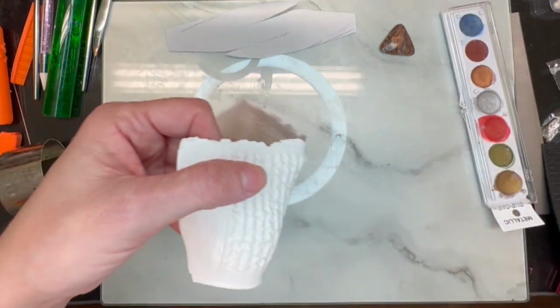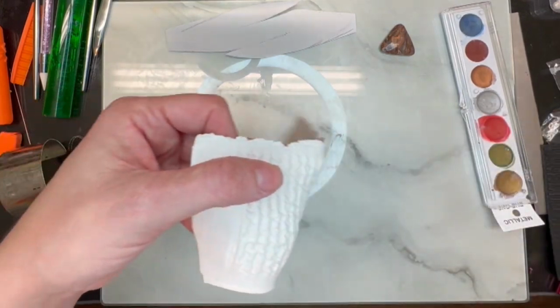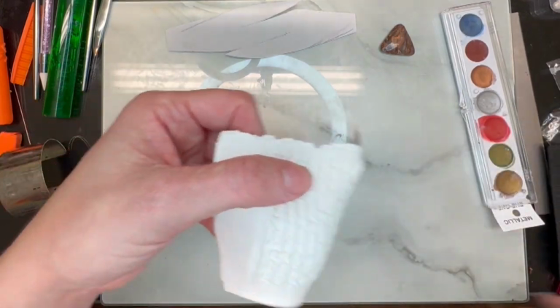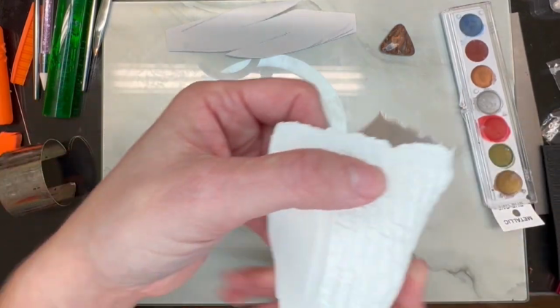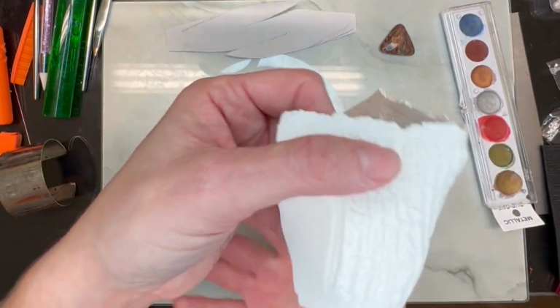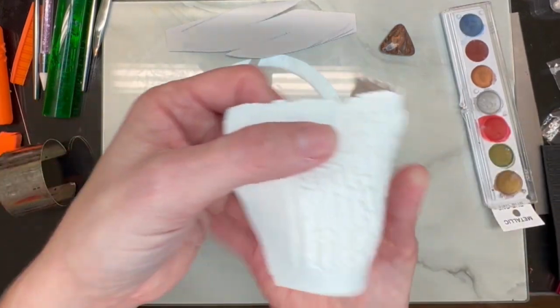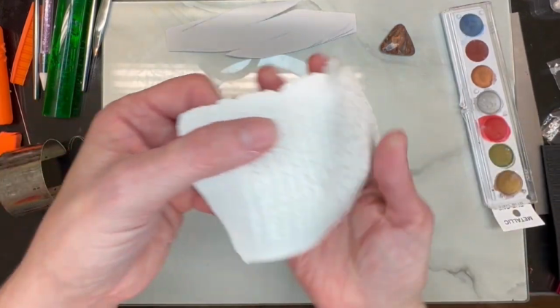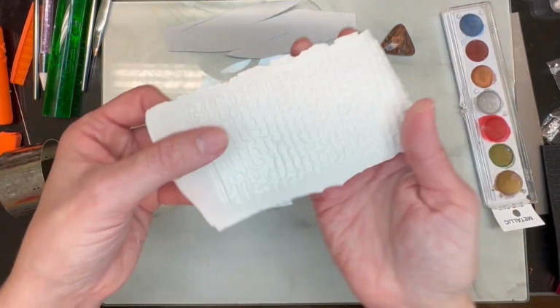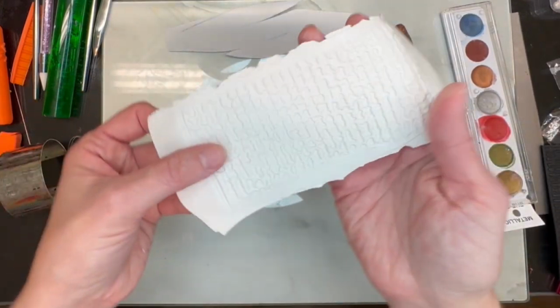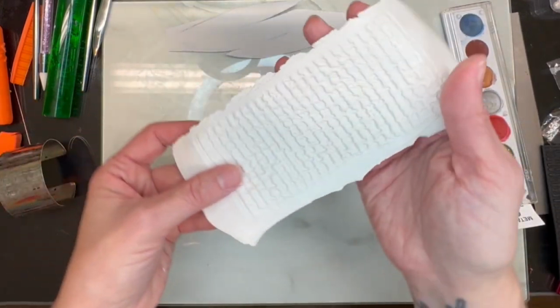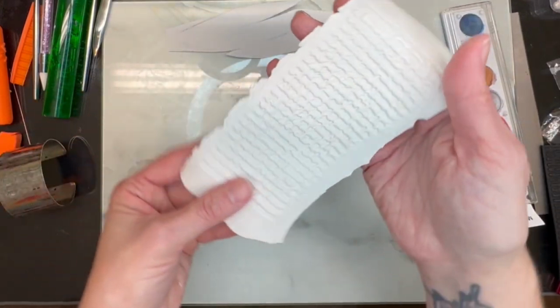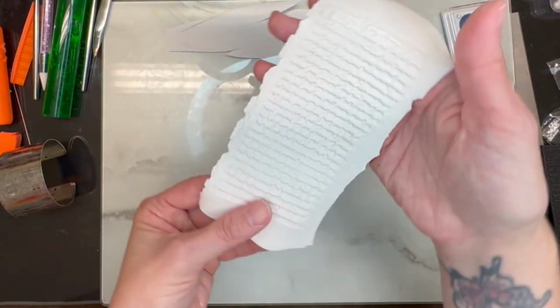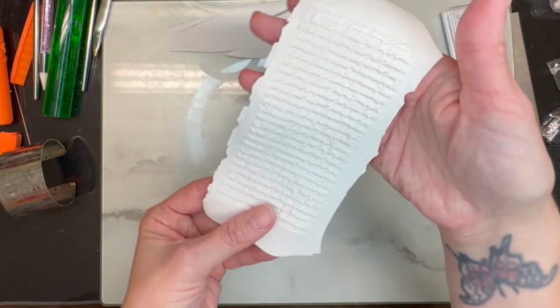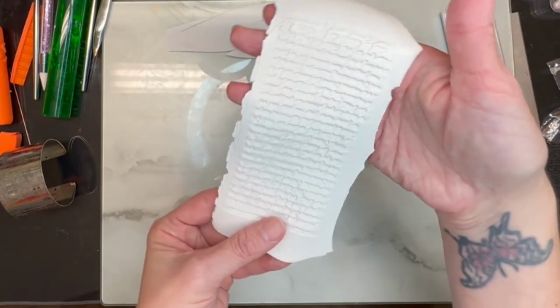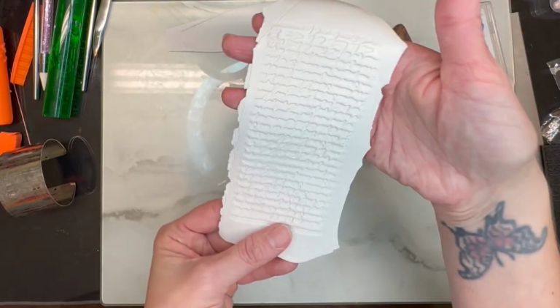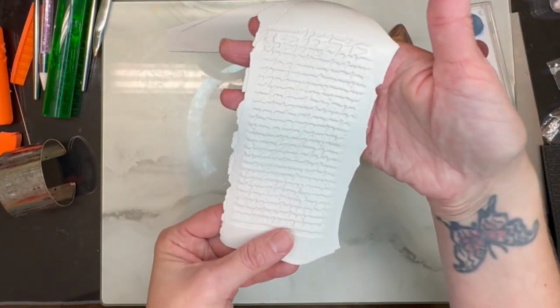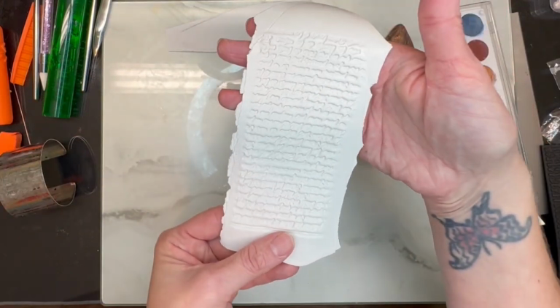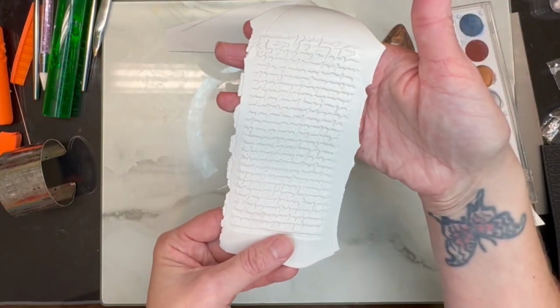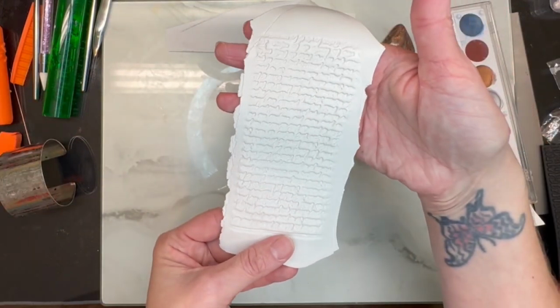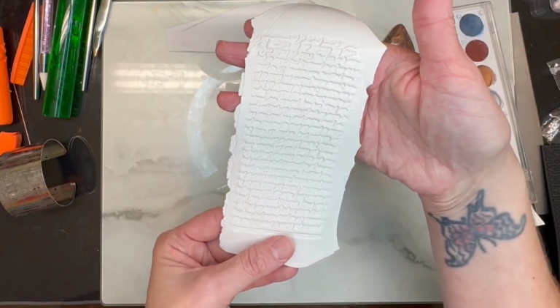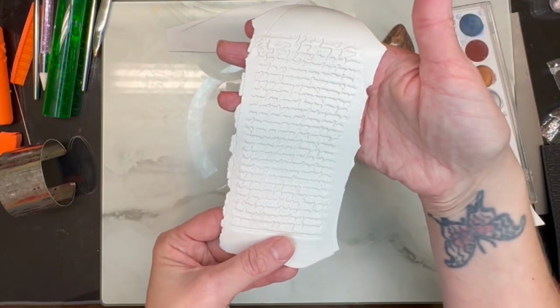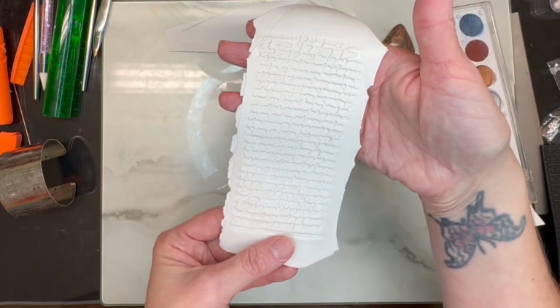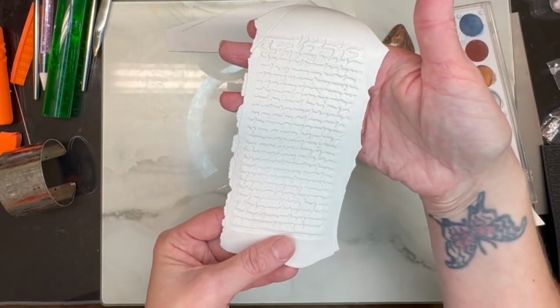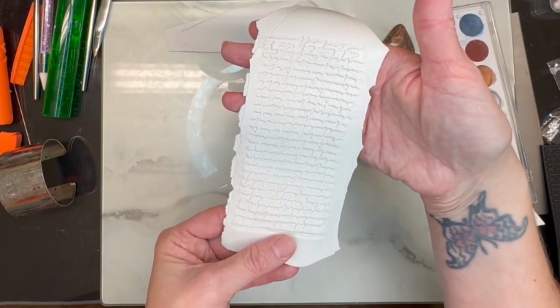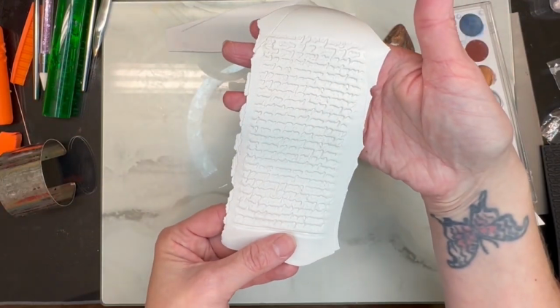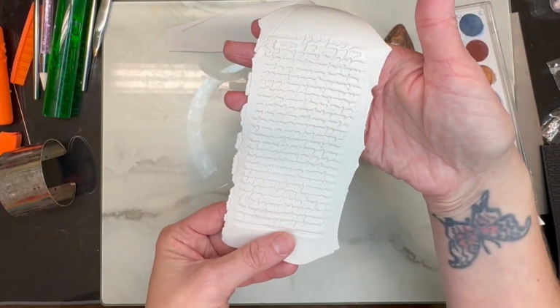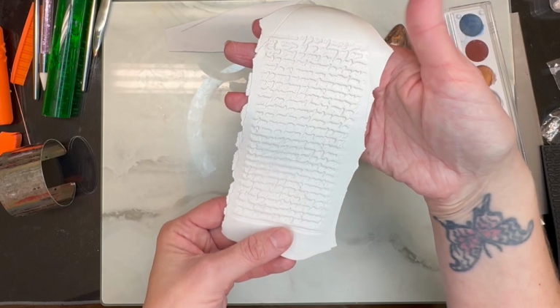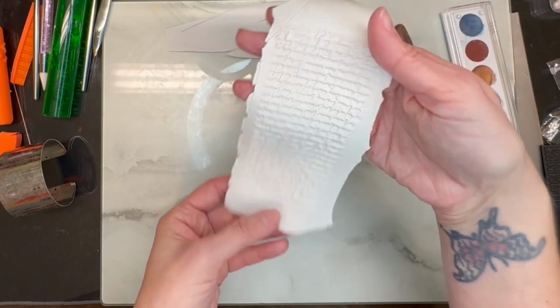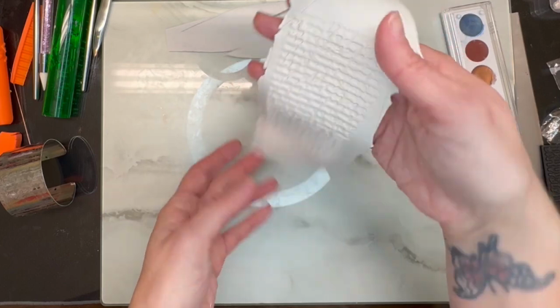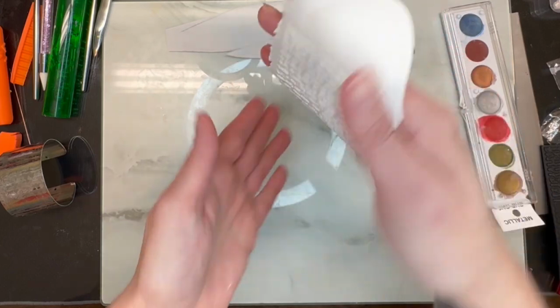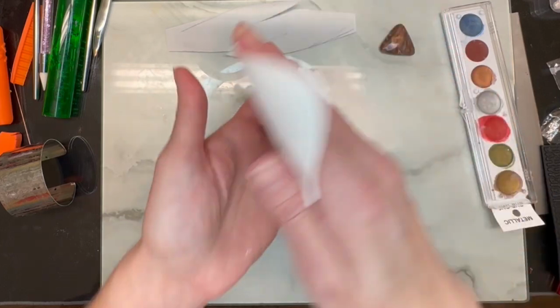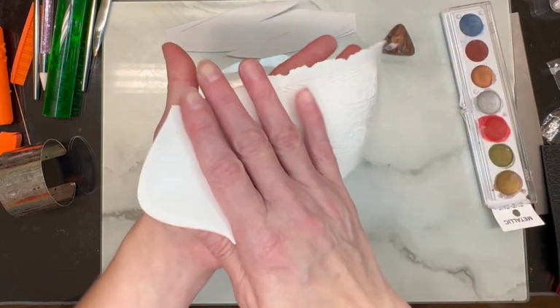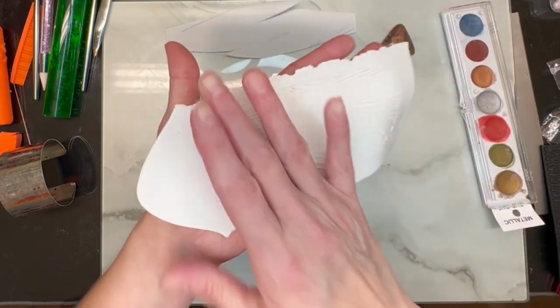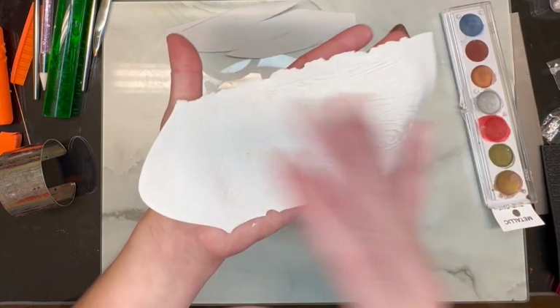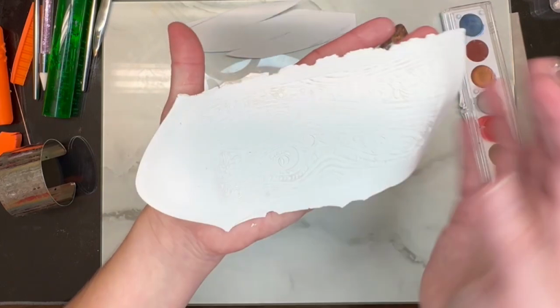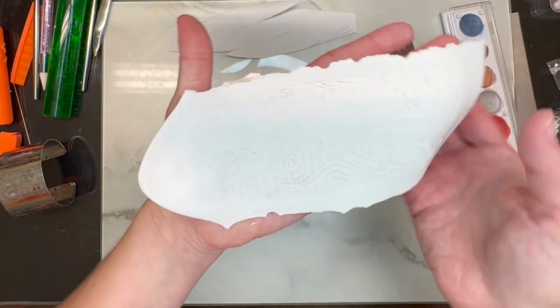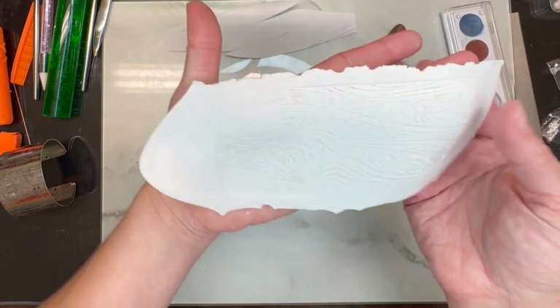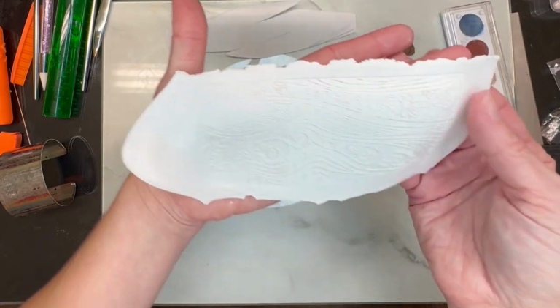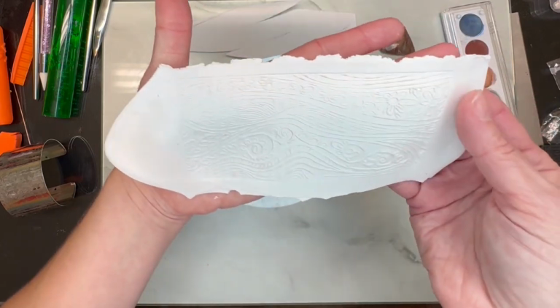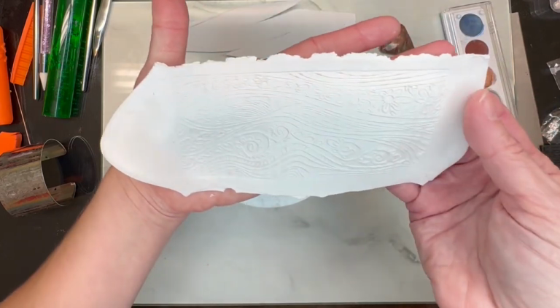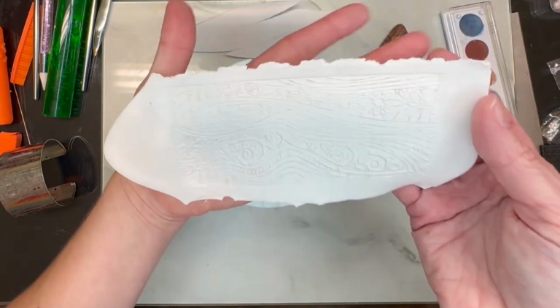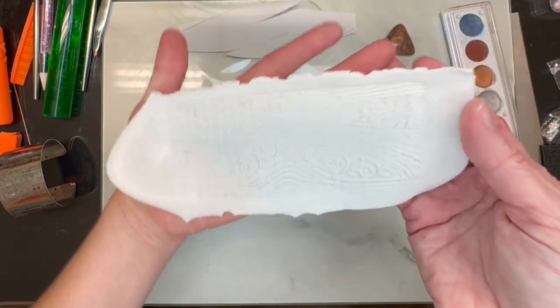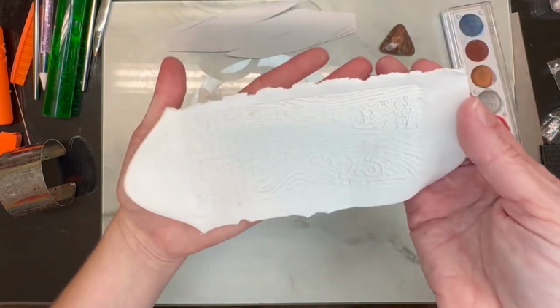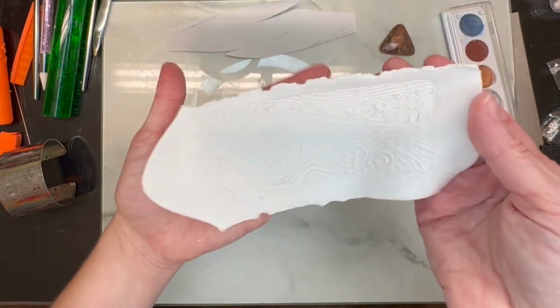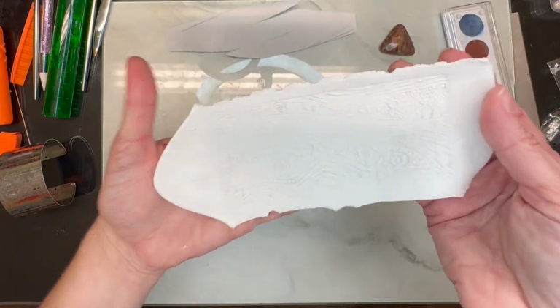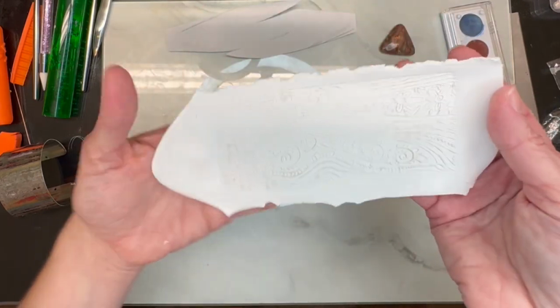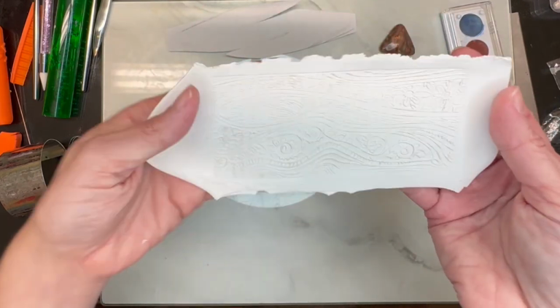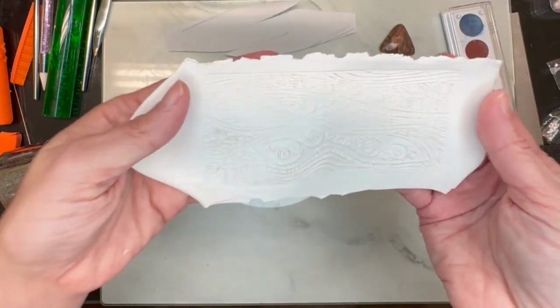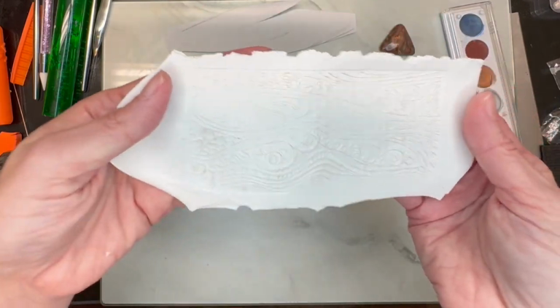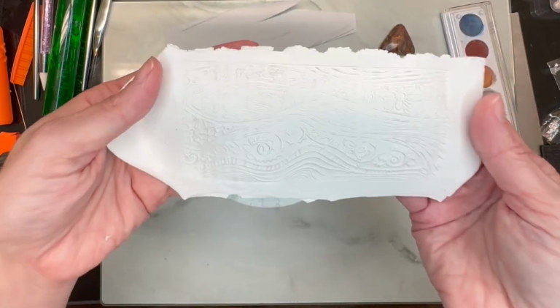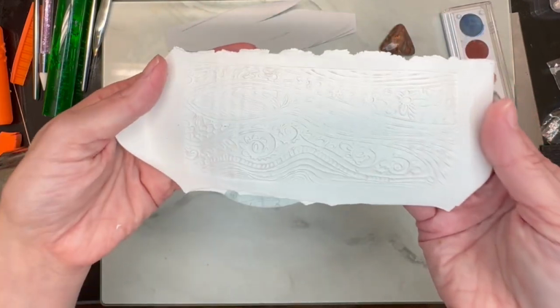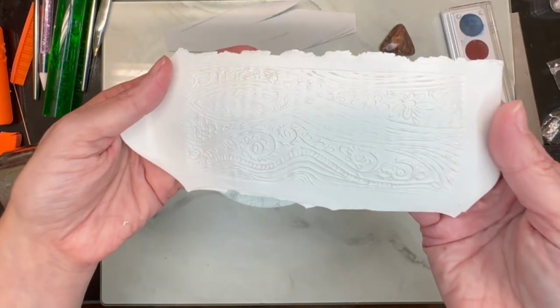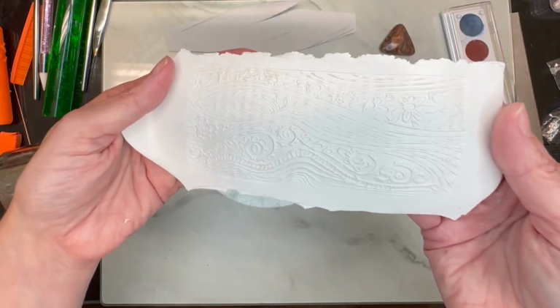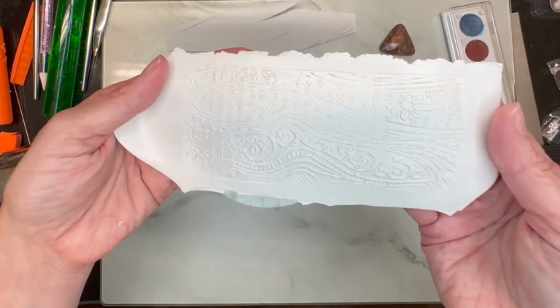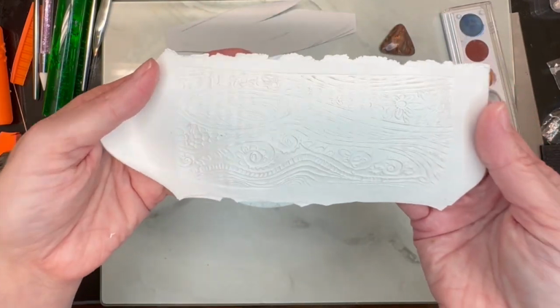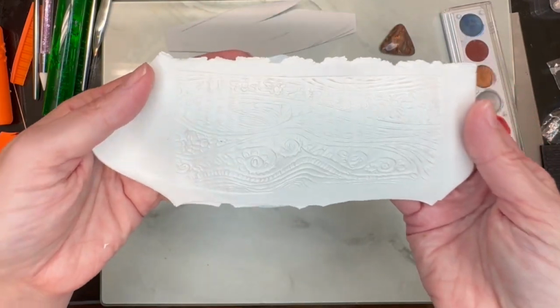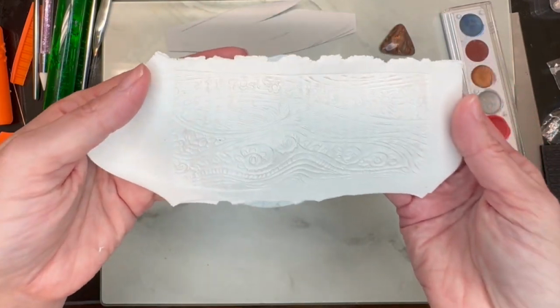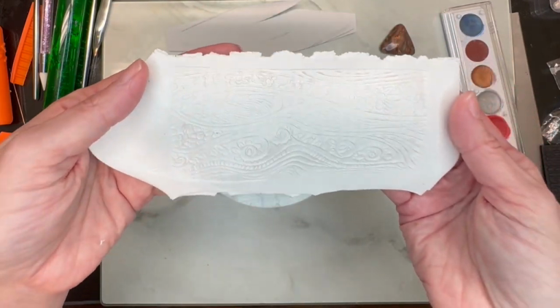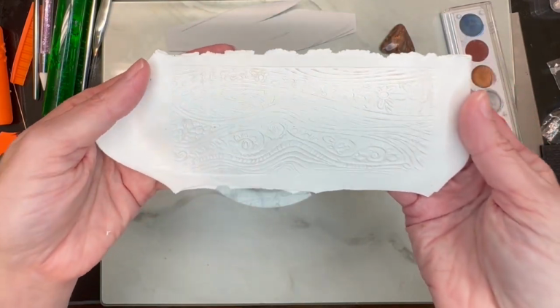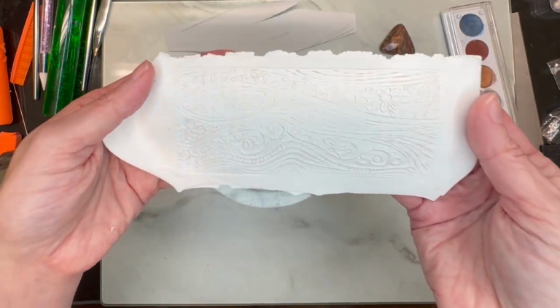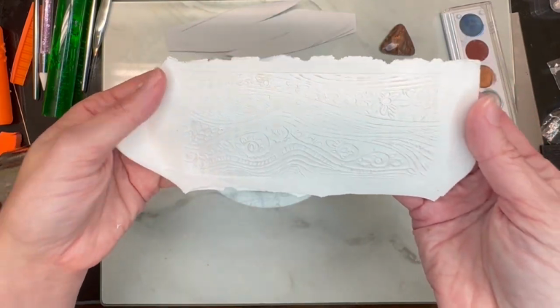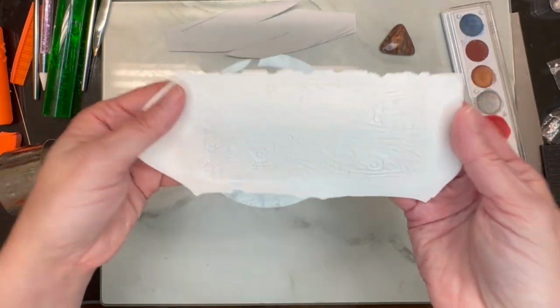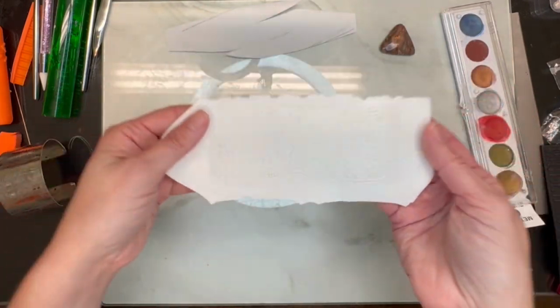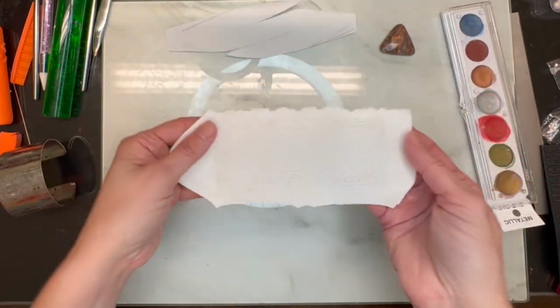Now you'll have the words on the back side — look how beautiful the front is going to be.